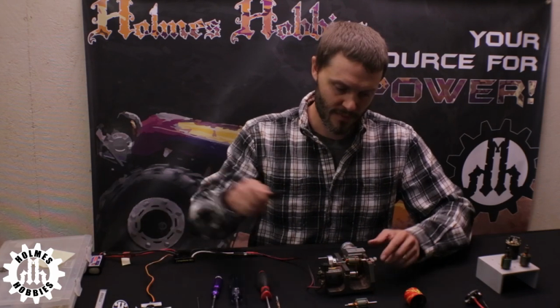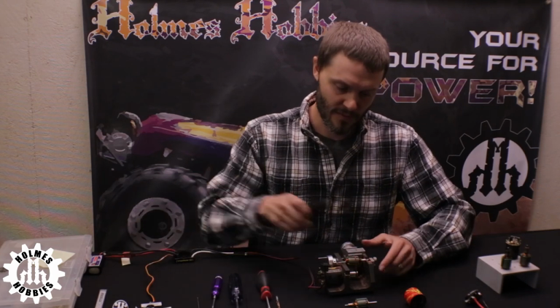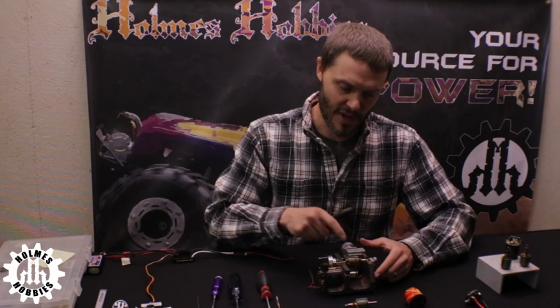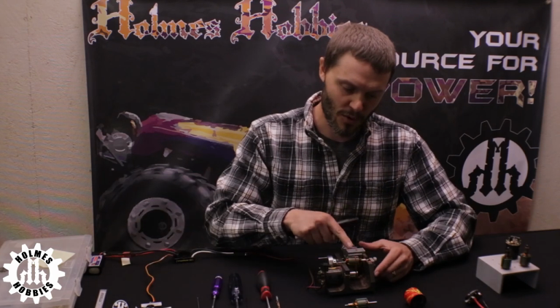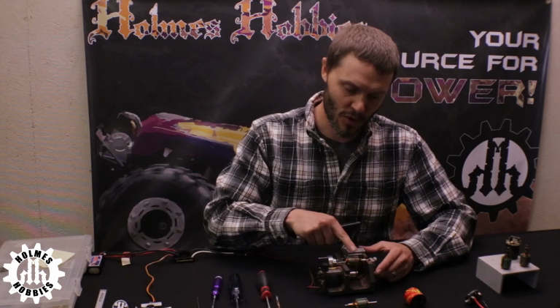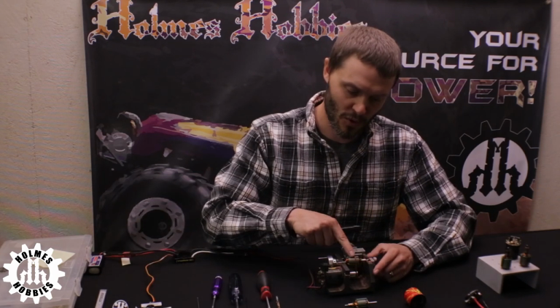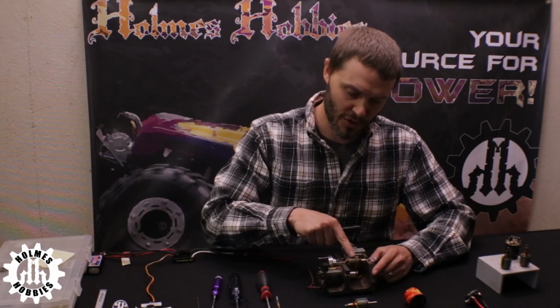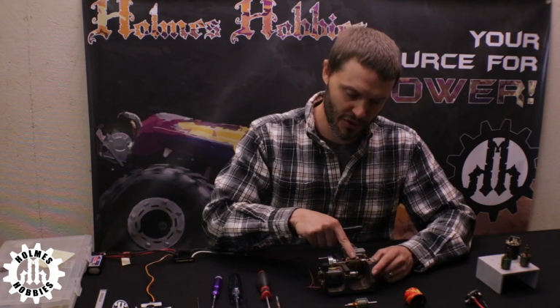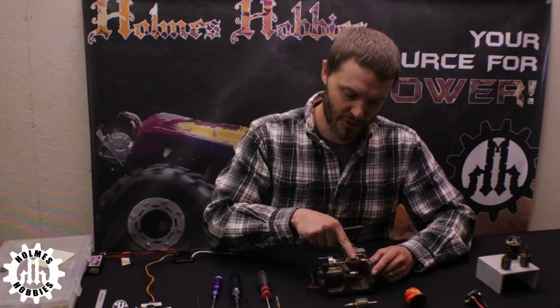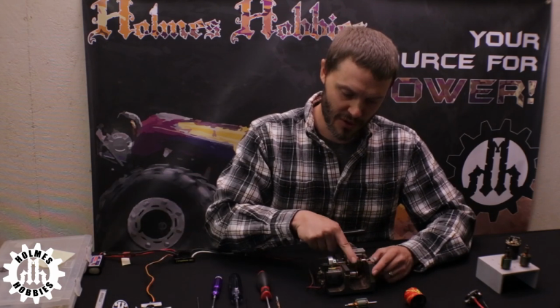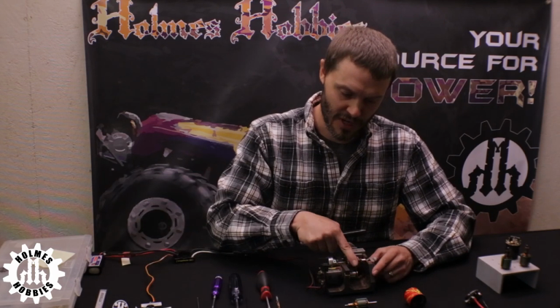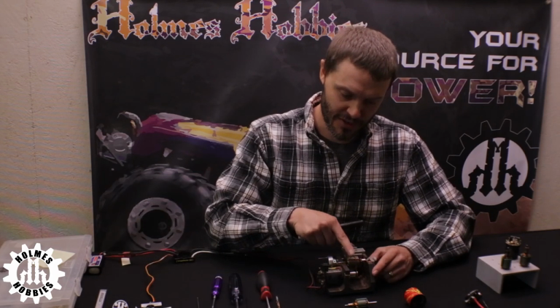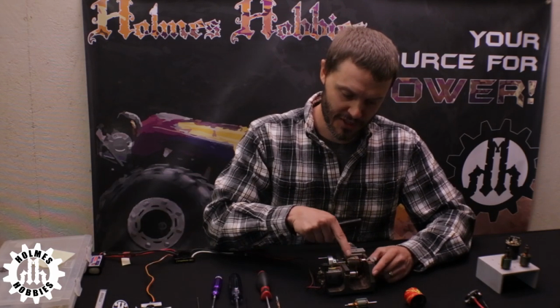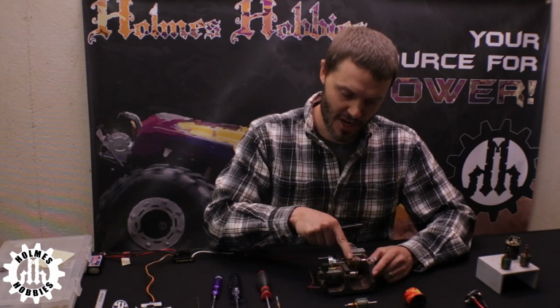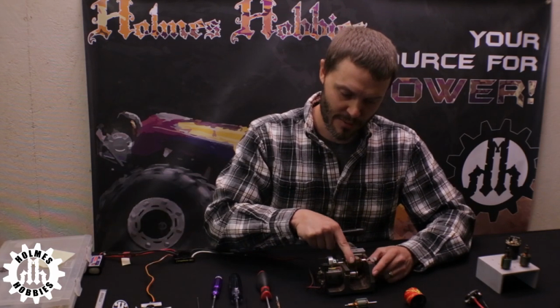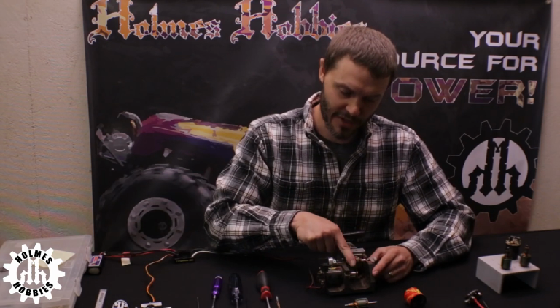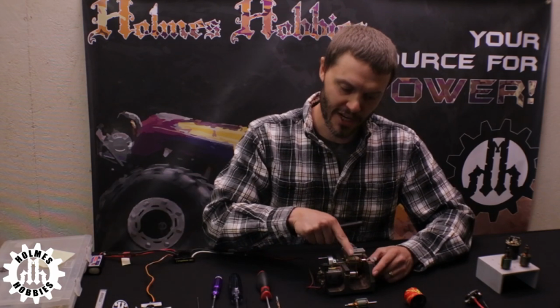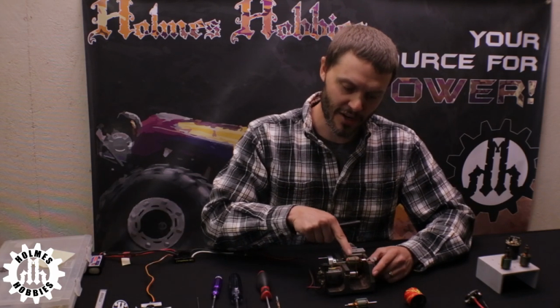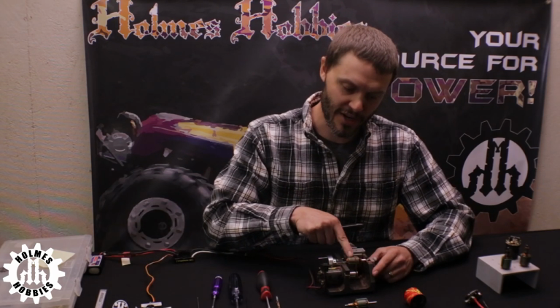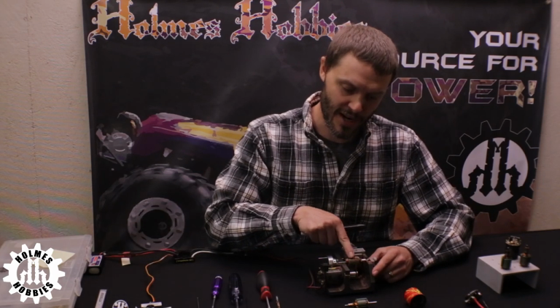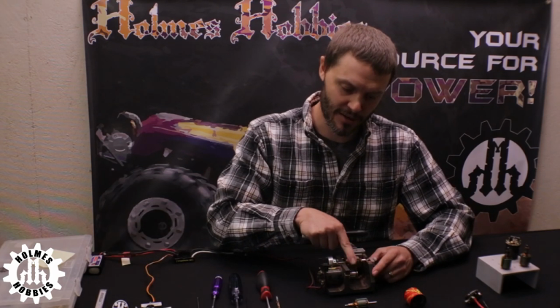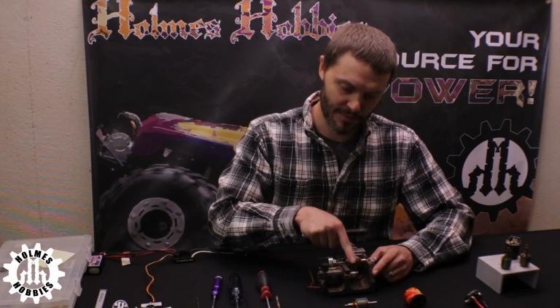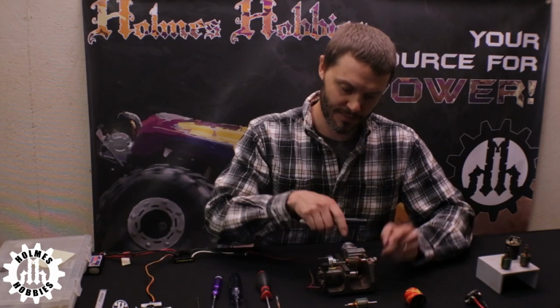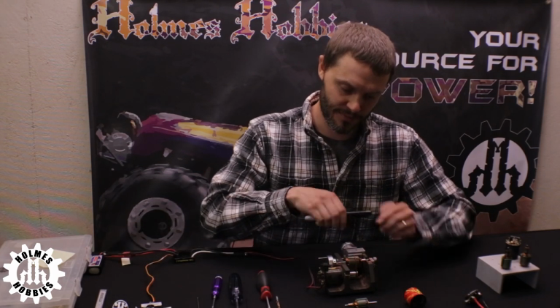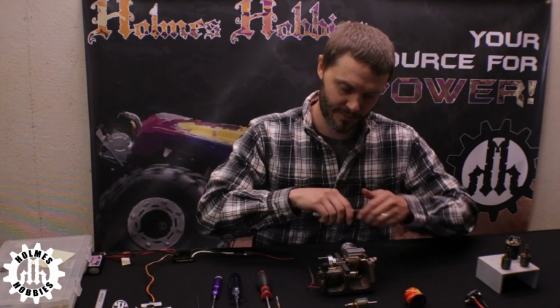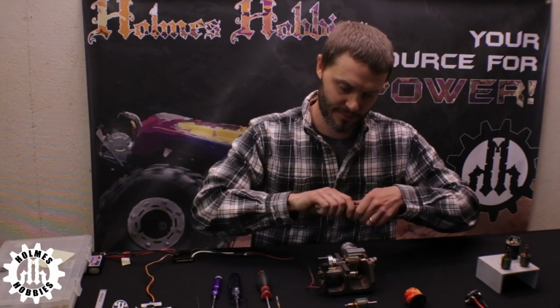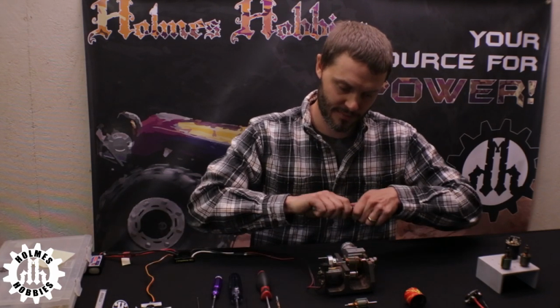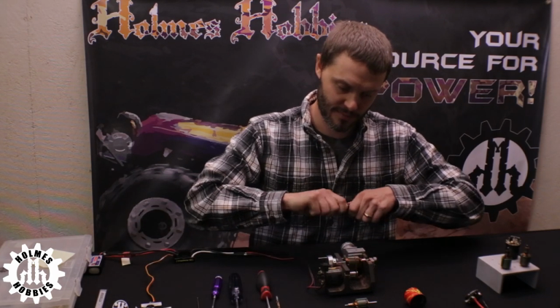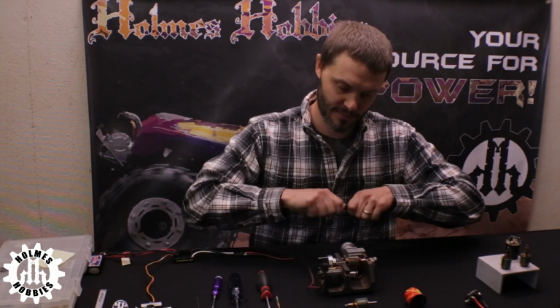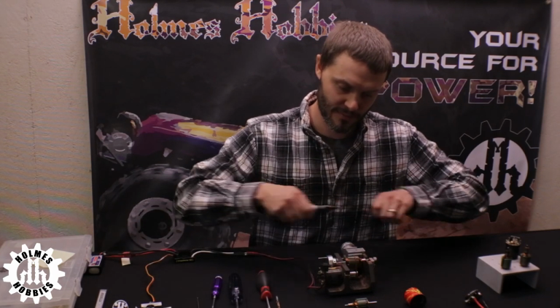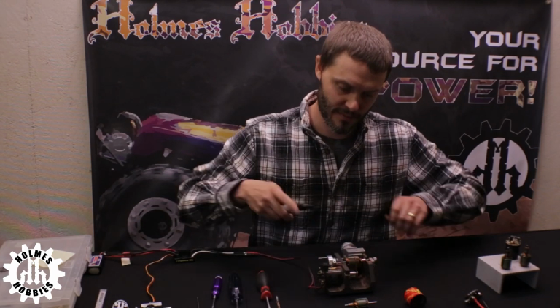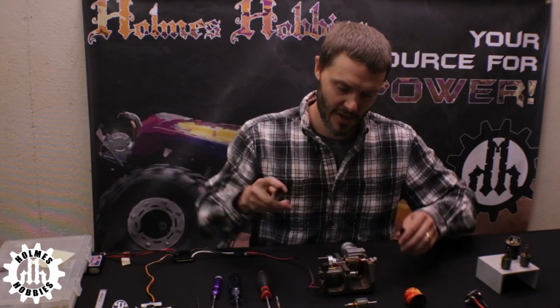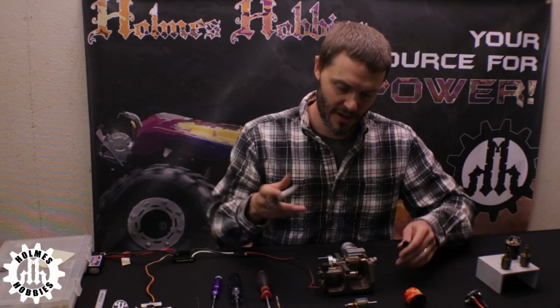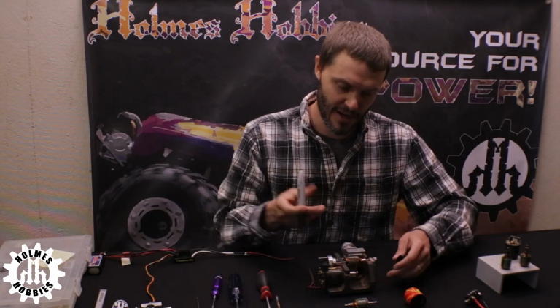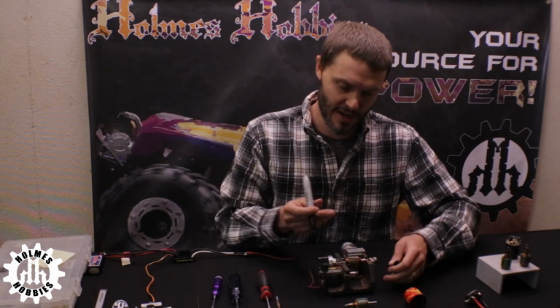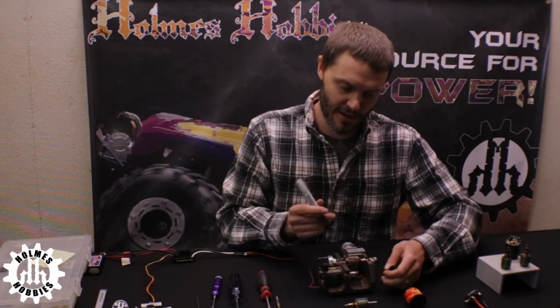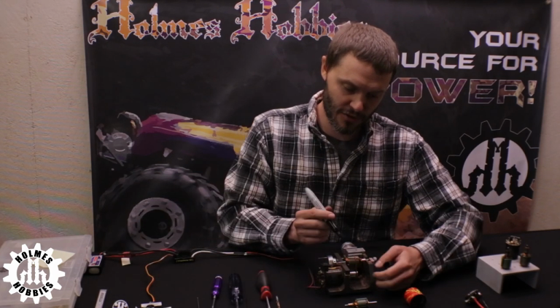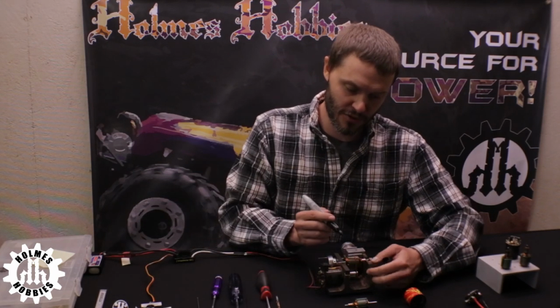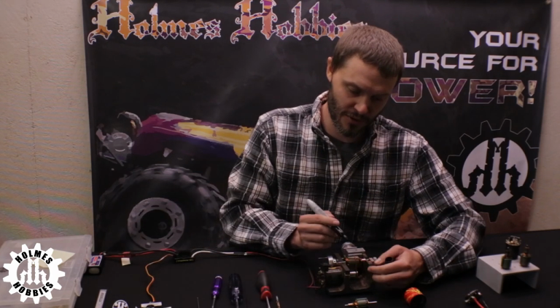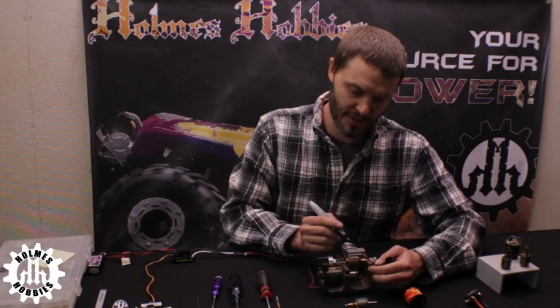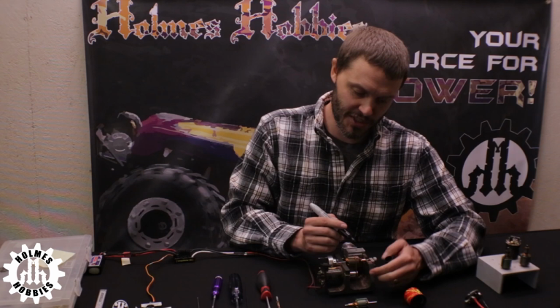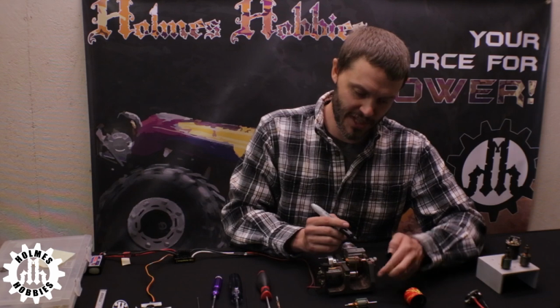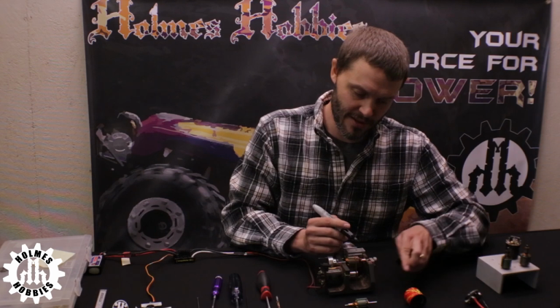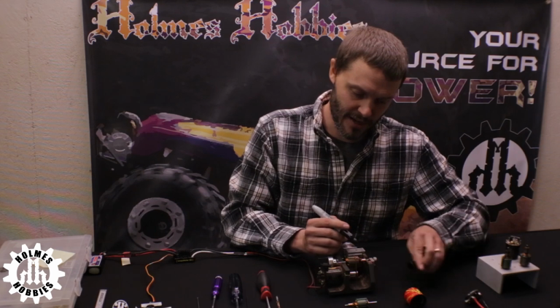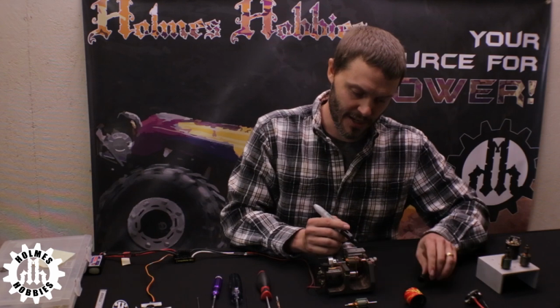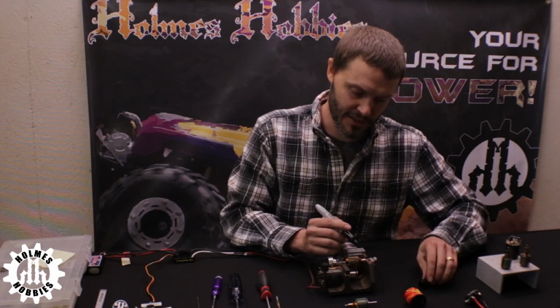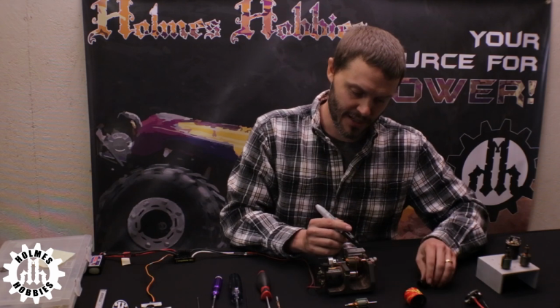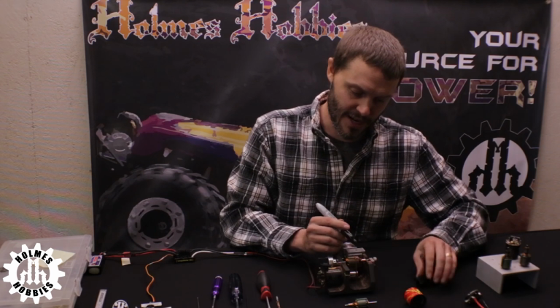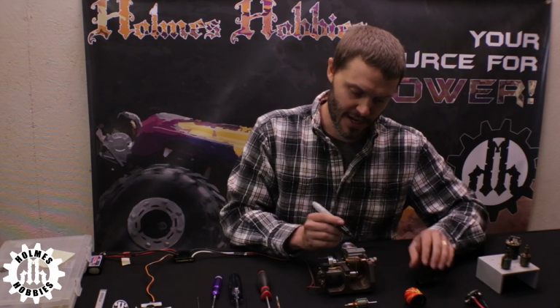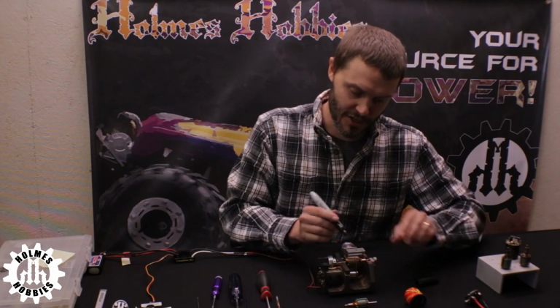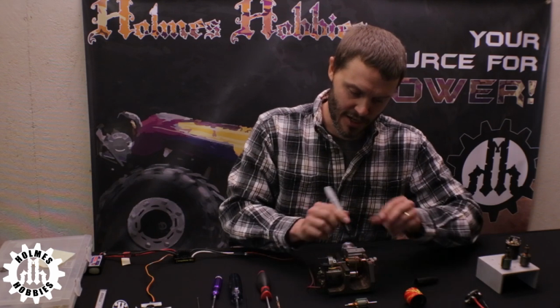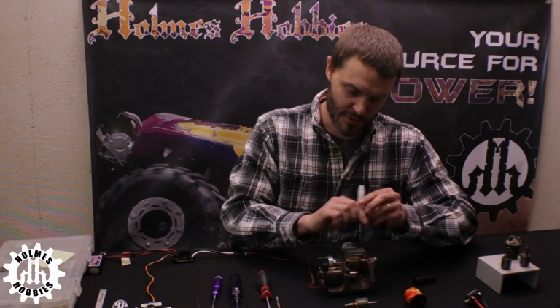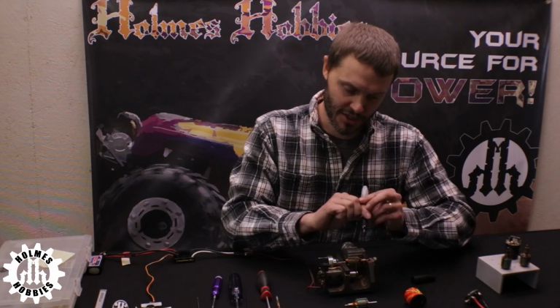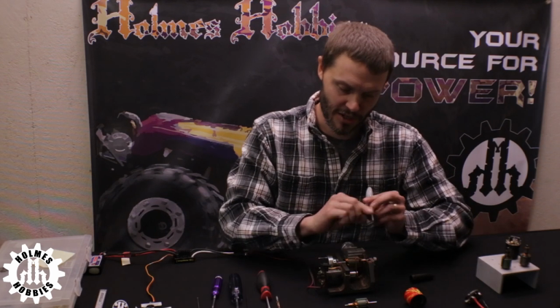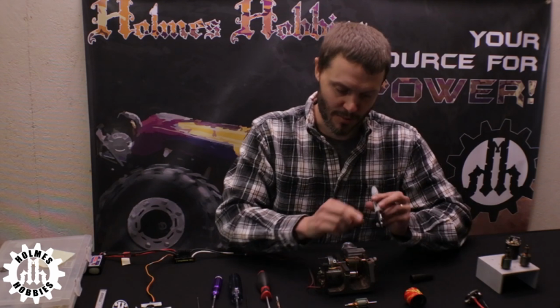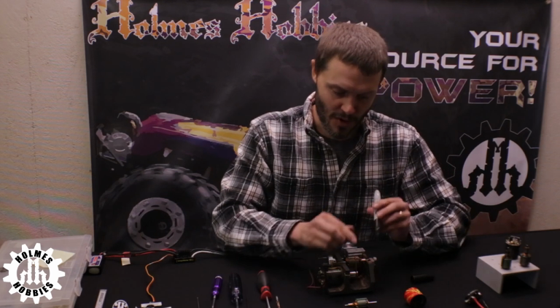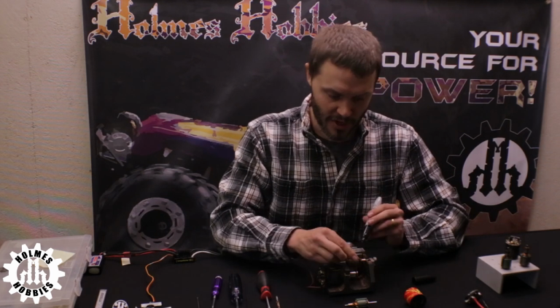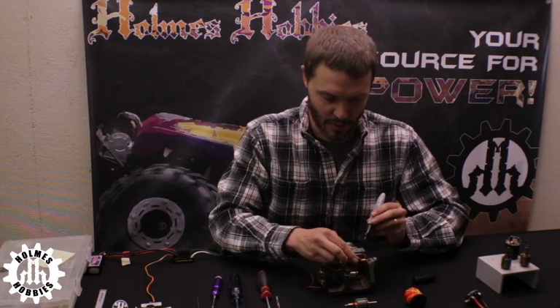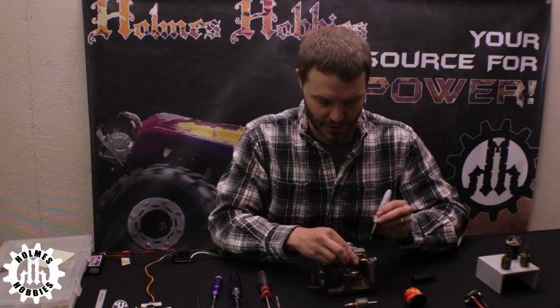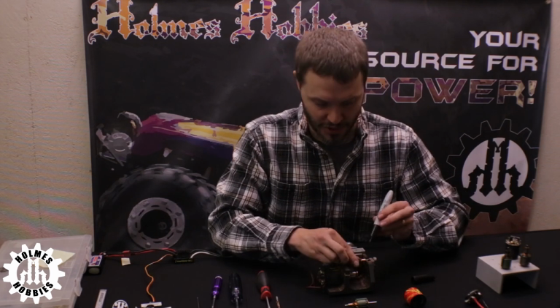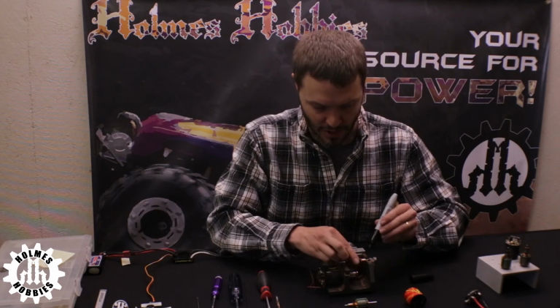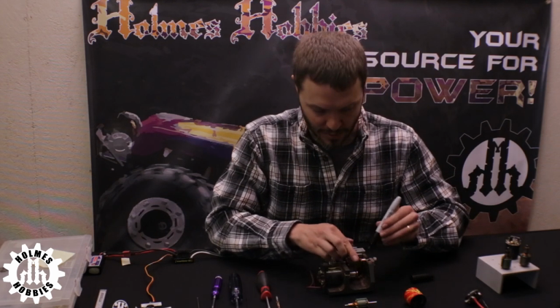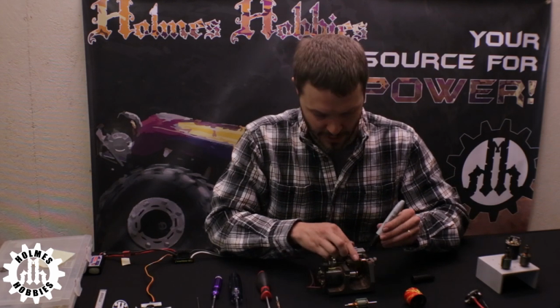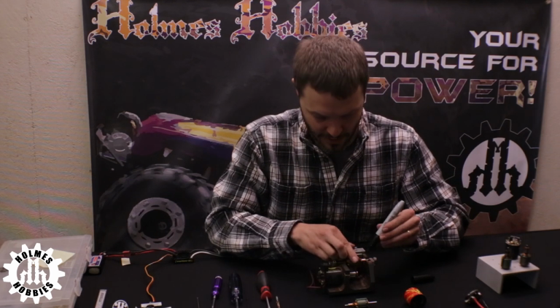Now we're going to cut this commutator down. To see the cuts in action I'm just going to mark it with a sharpie.